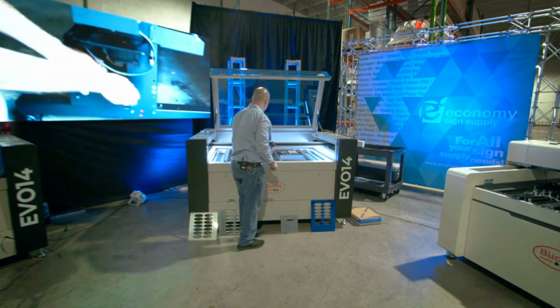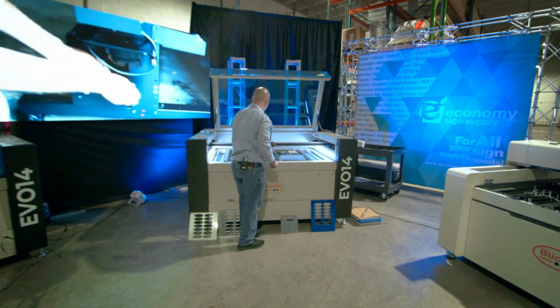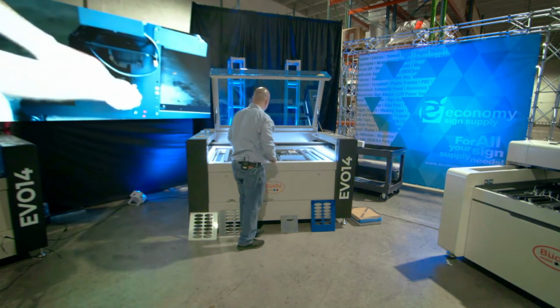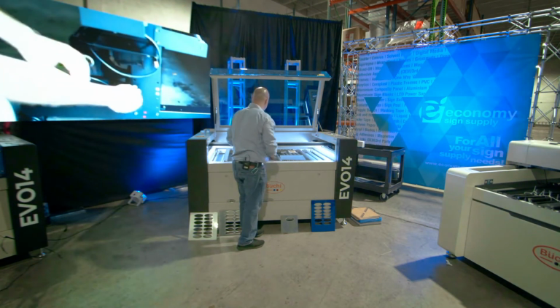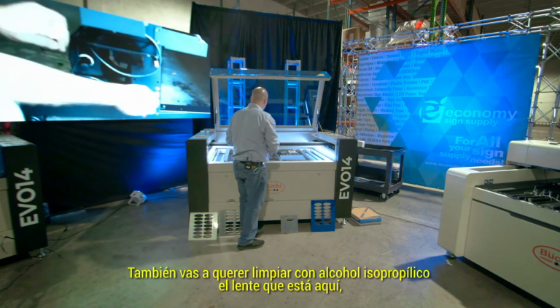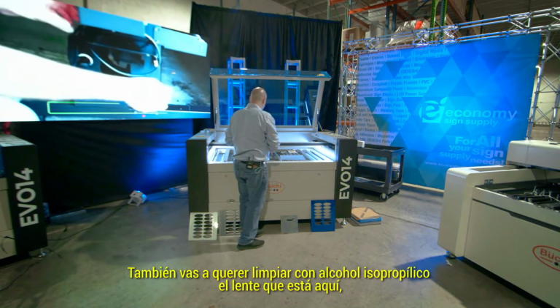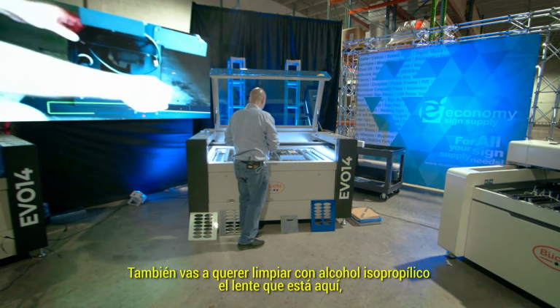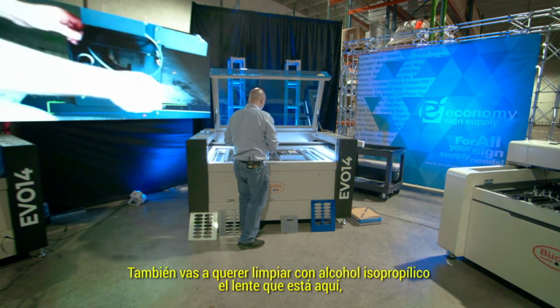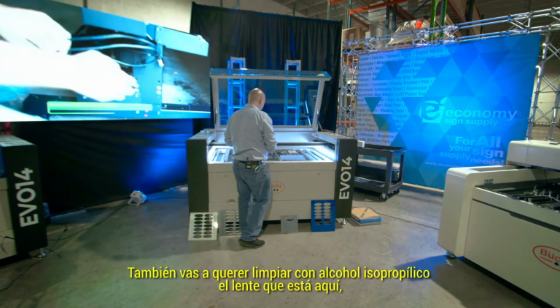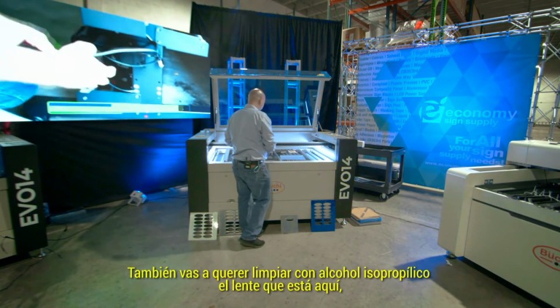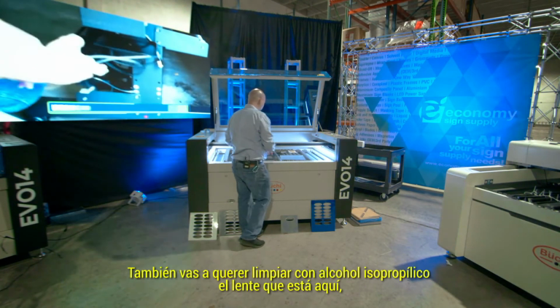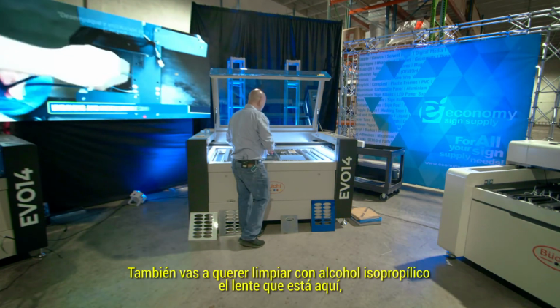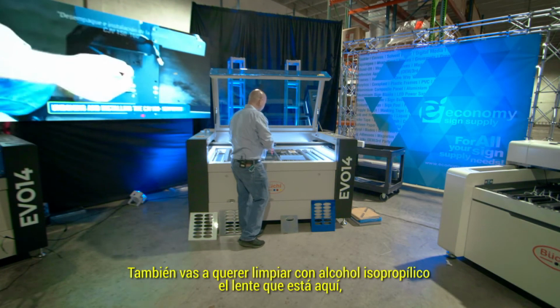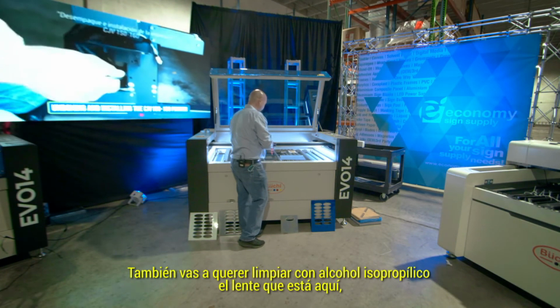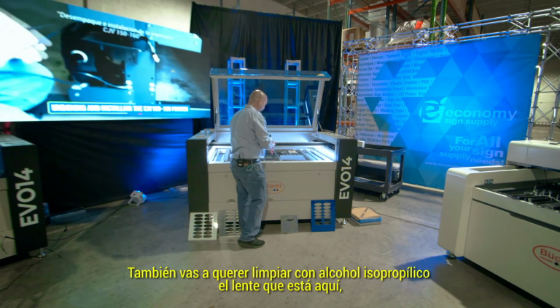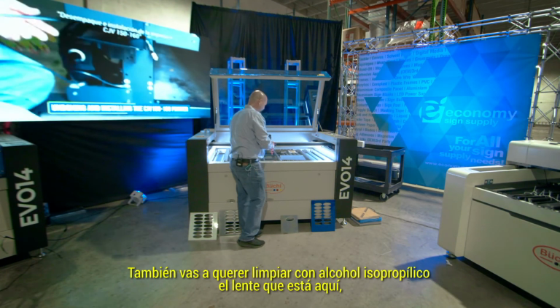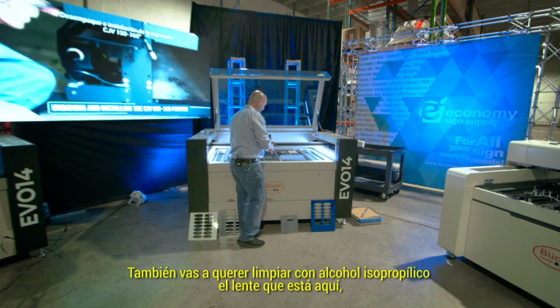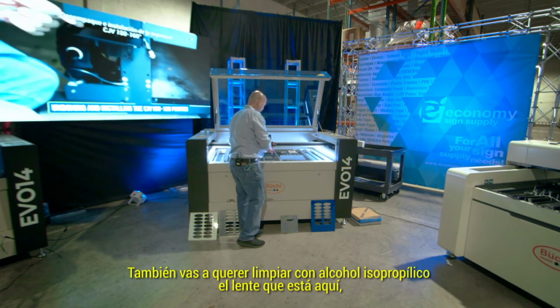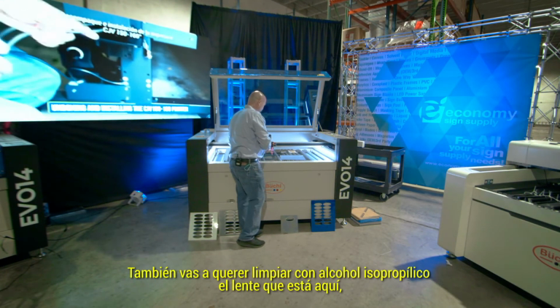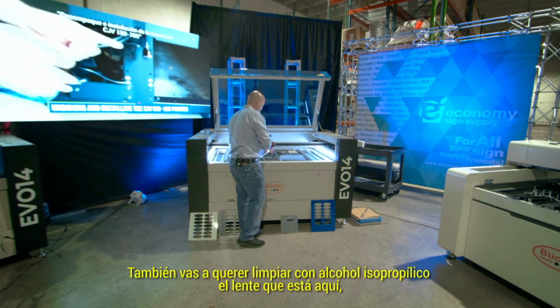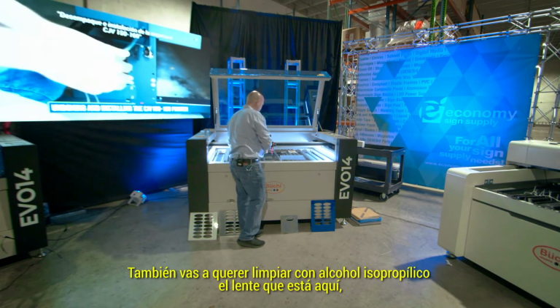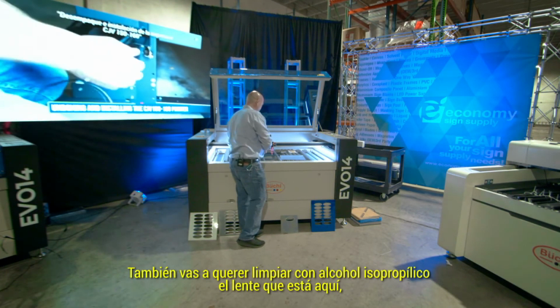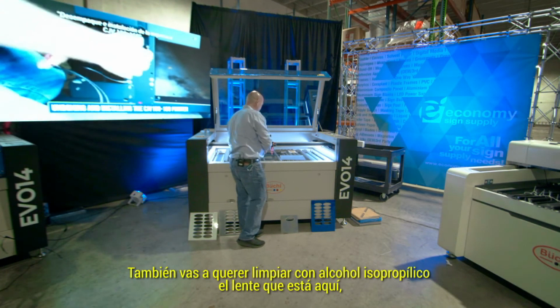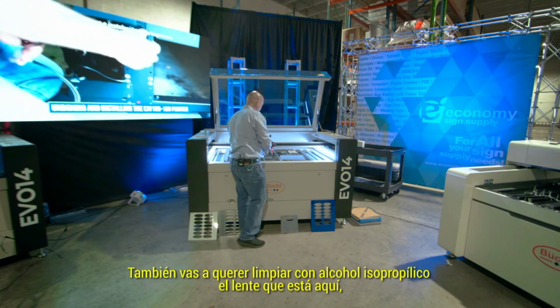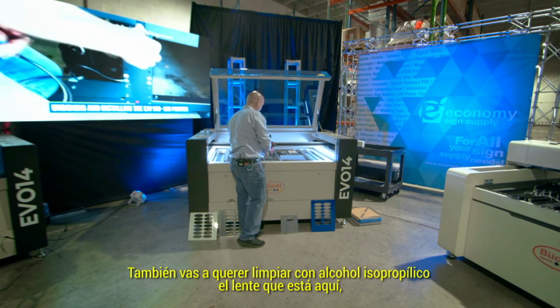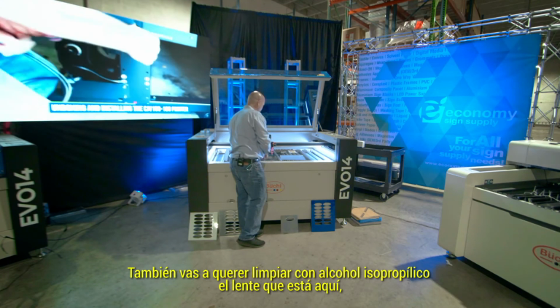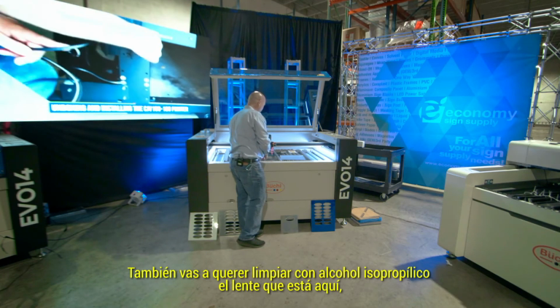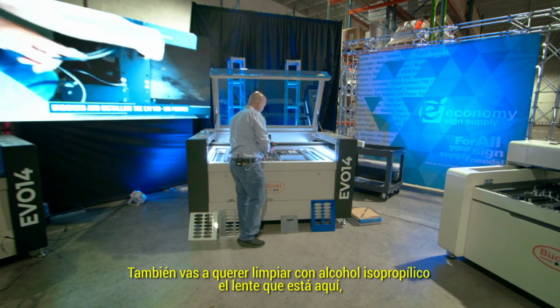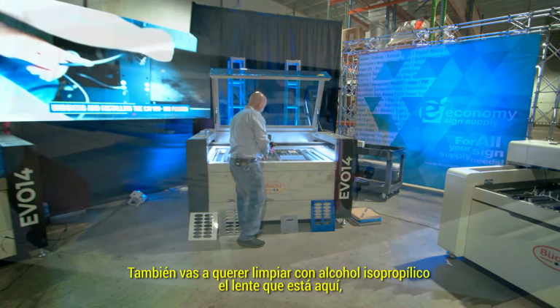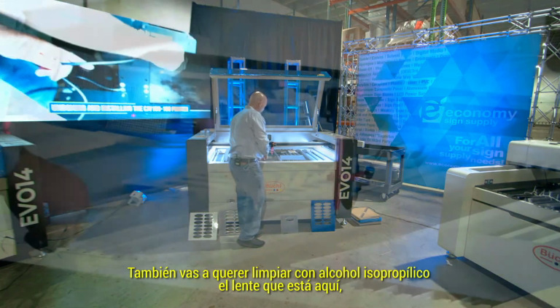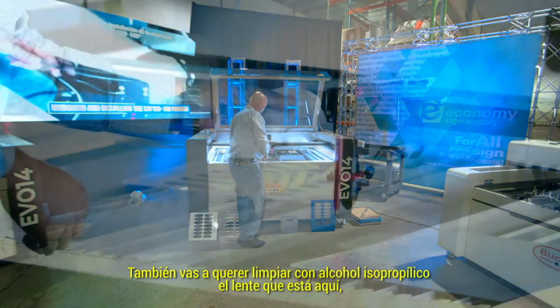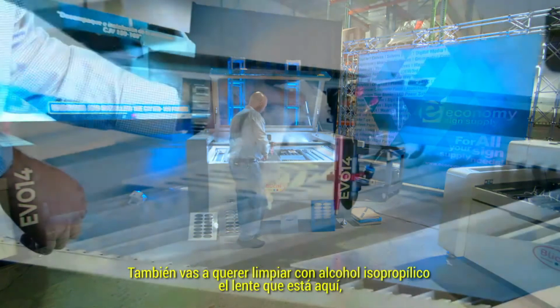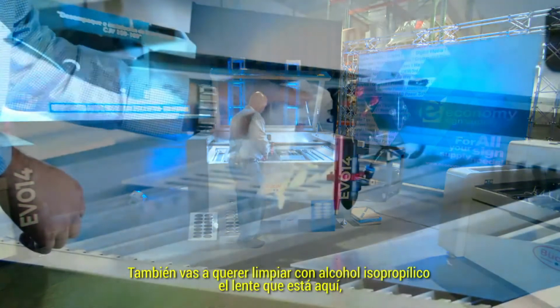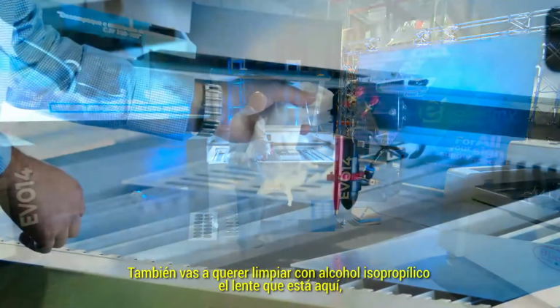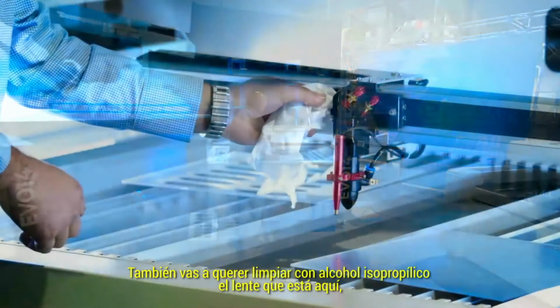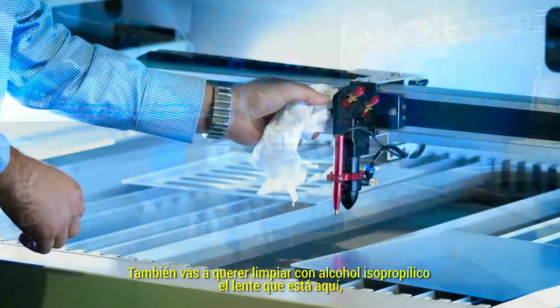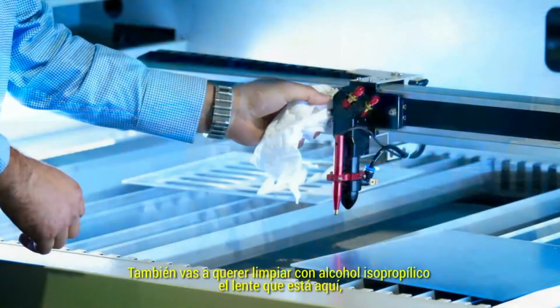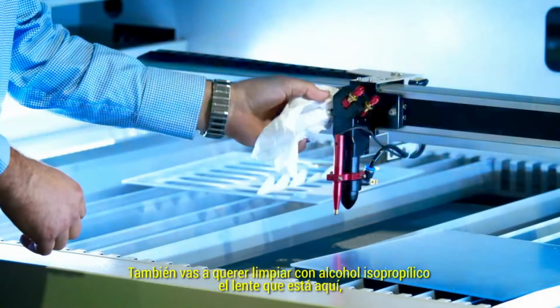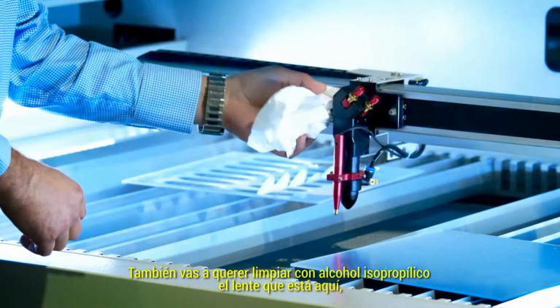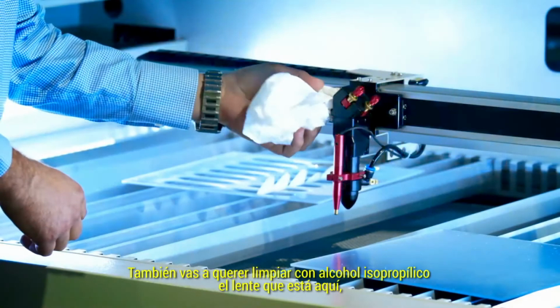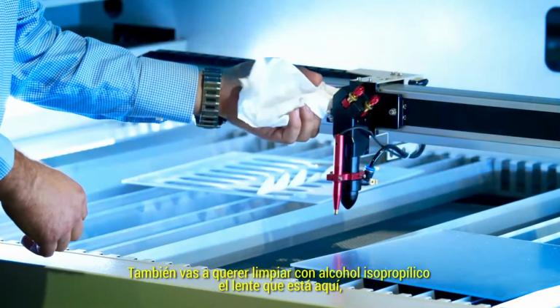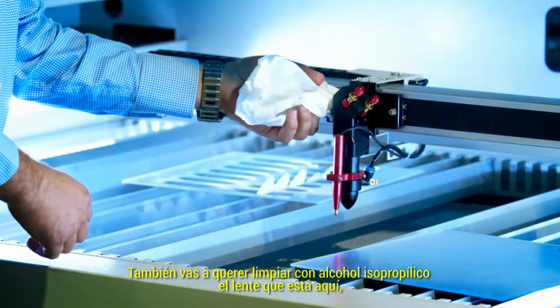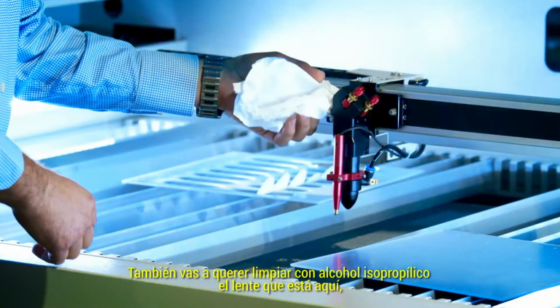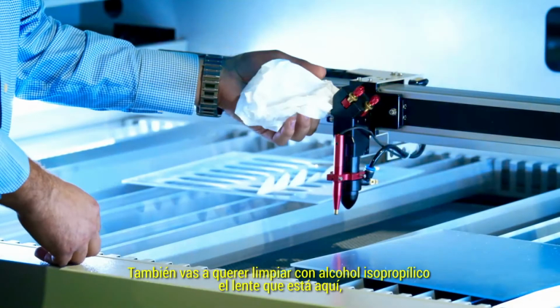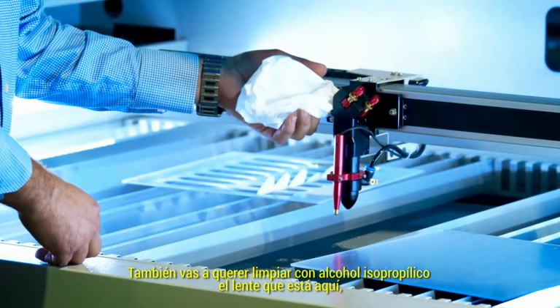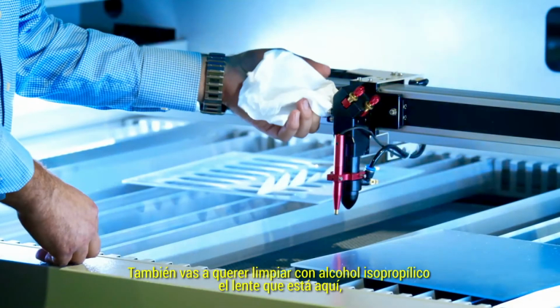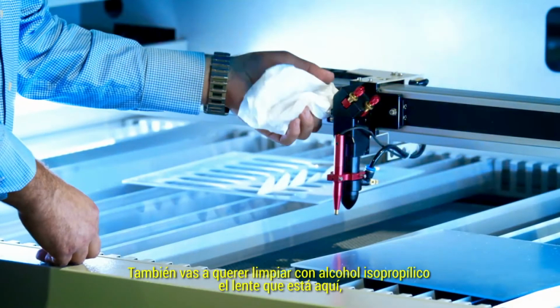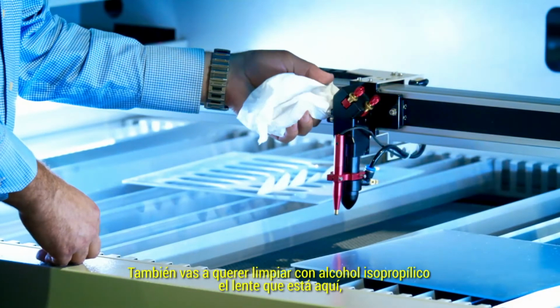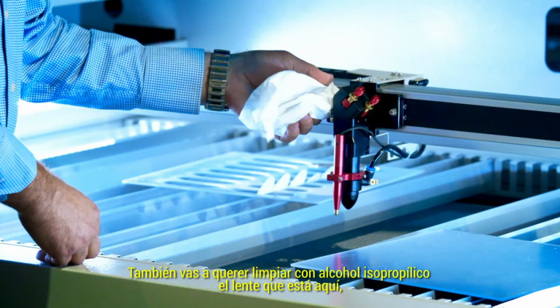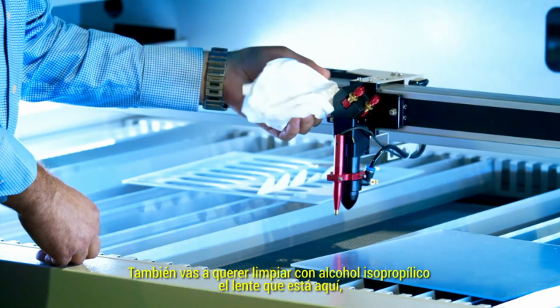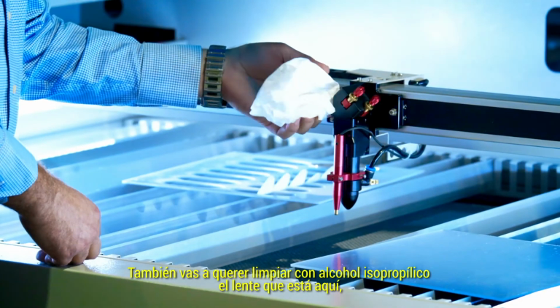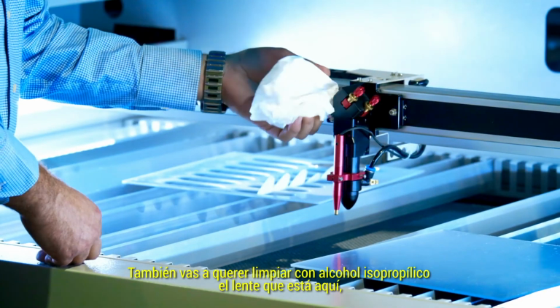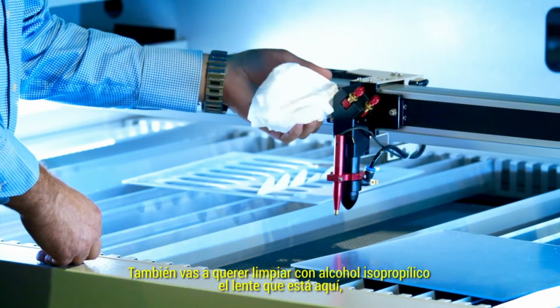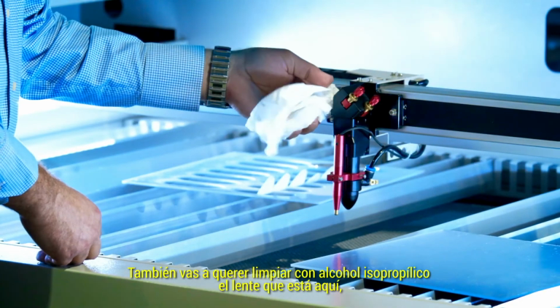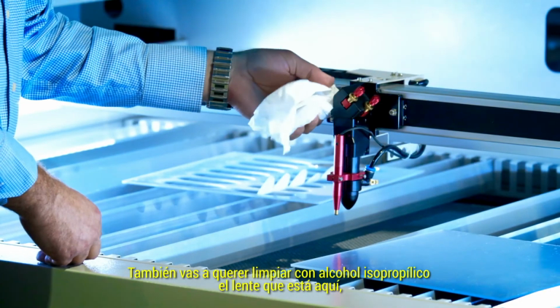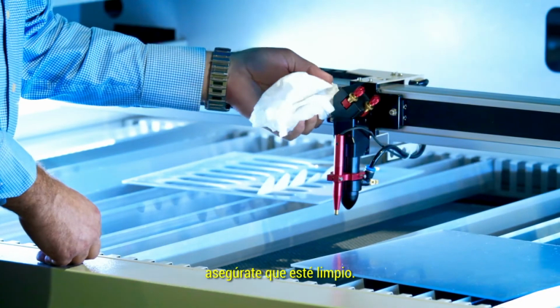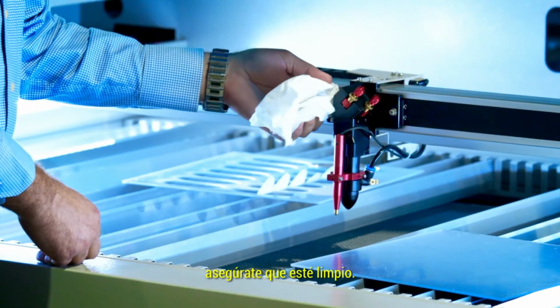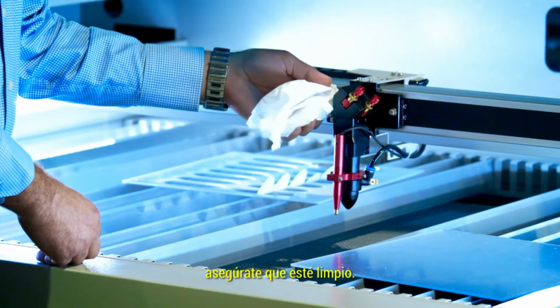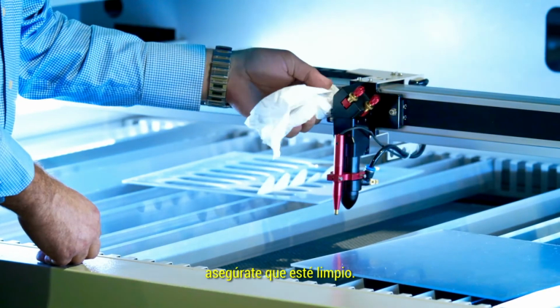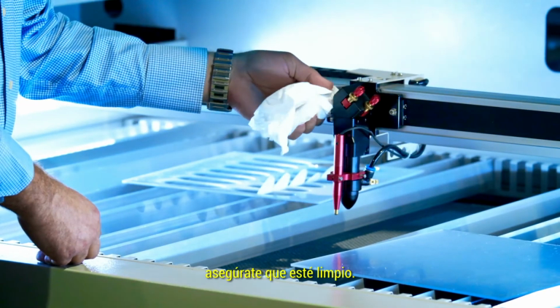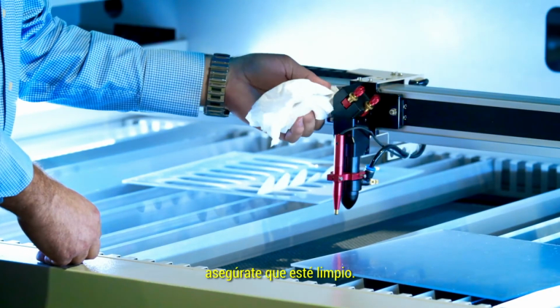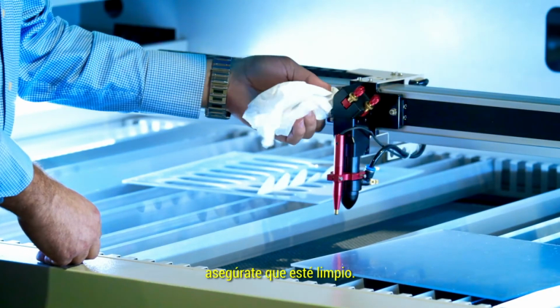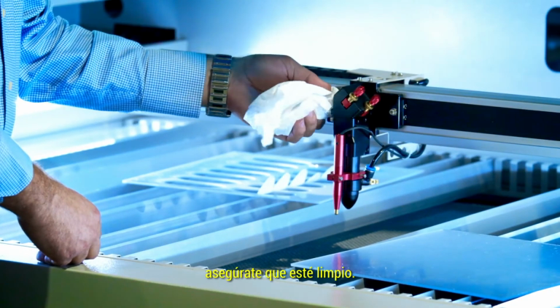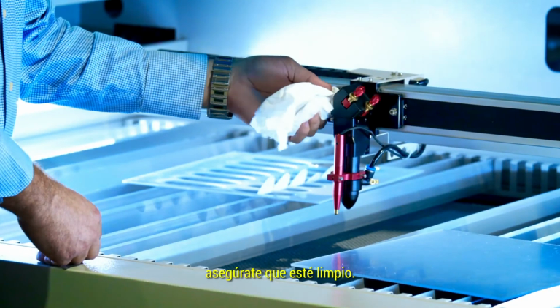You also want to clean with isopropyl alcohol — there's a lens in here. Clean that and make sure it's clean.